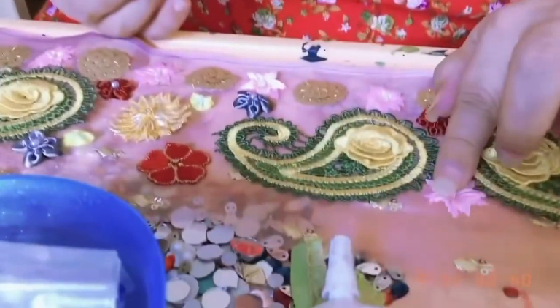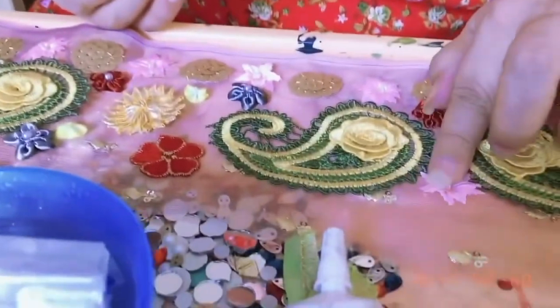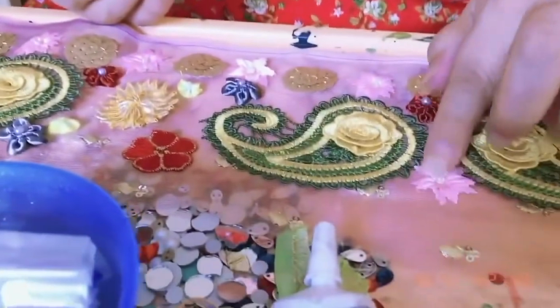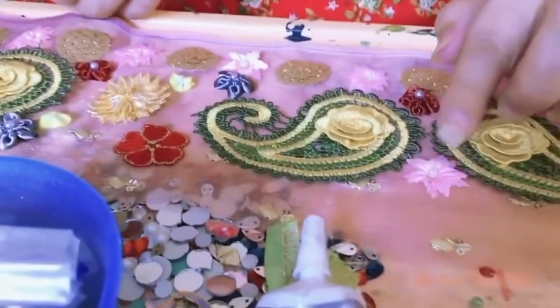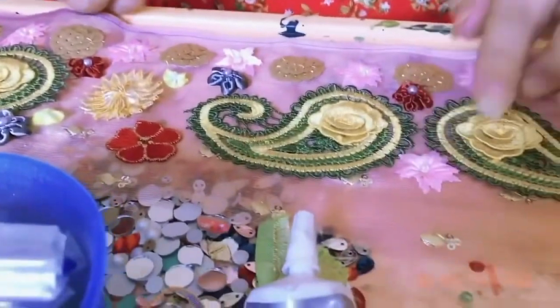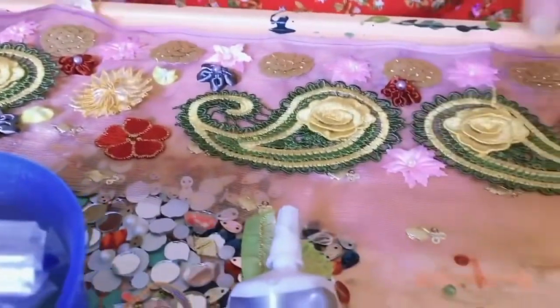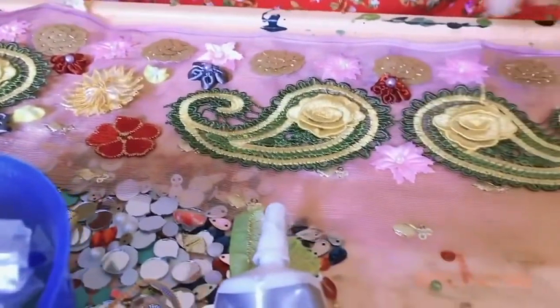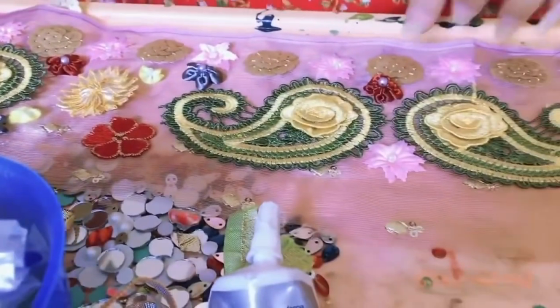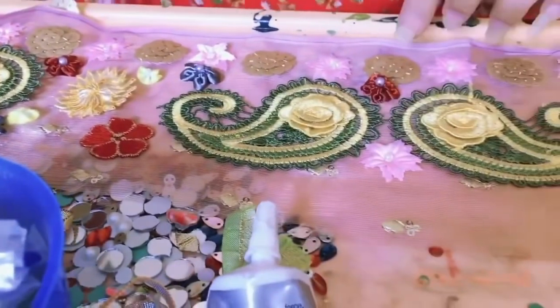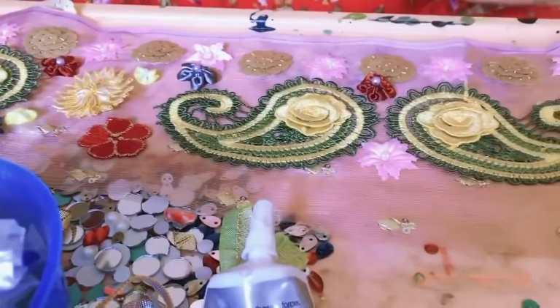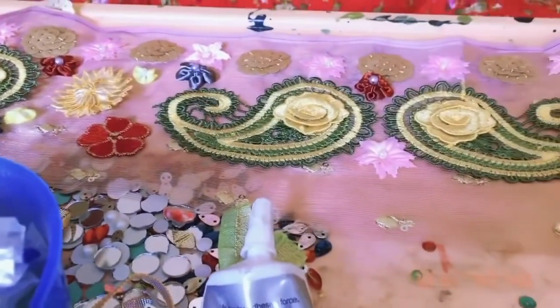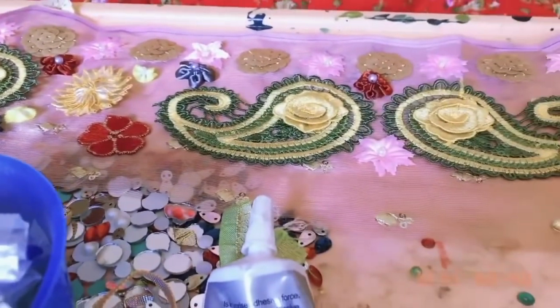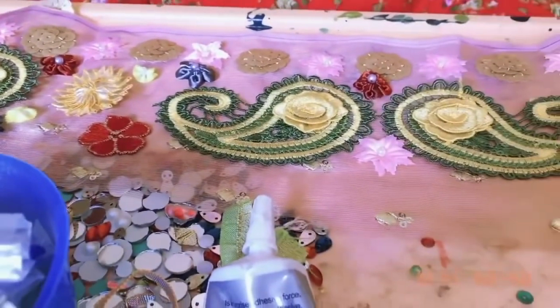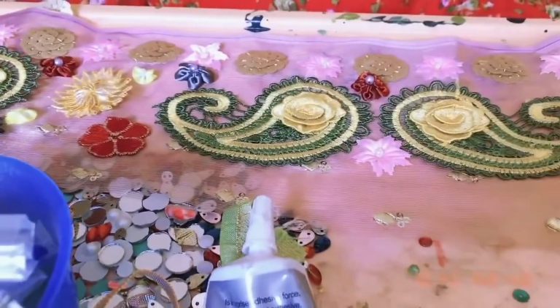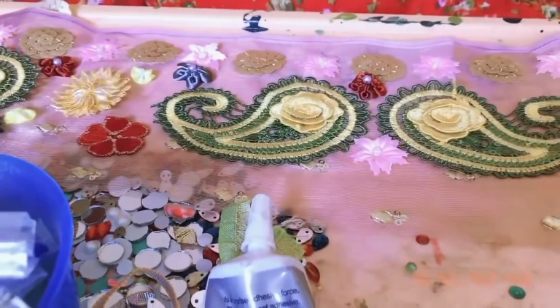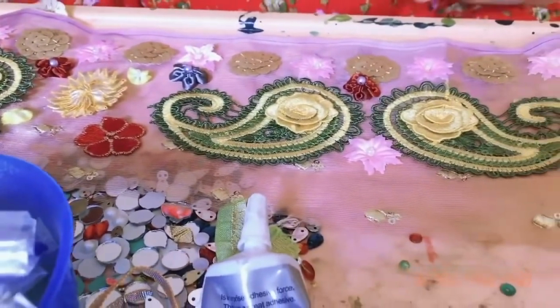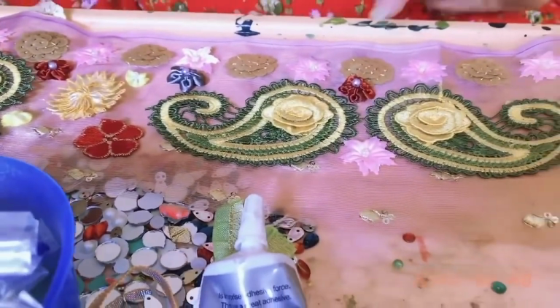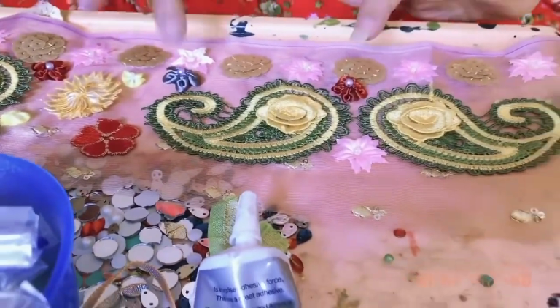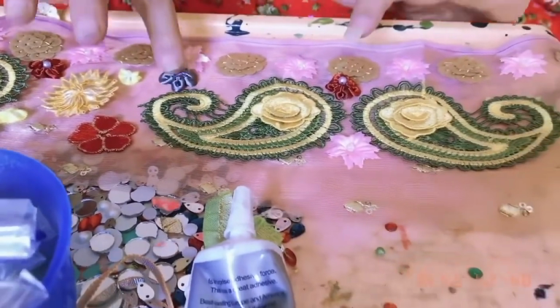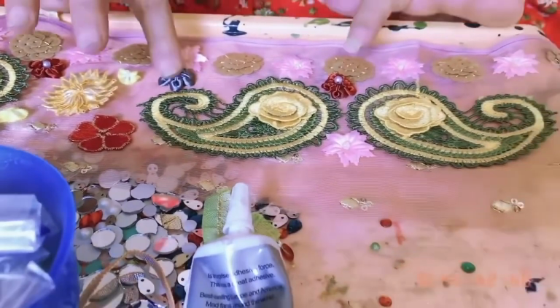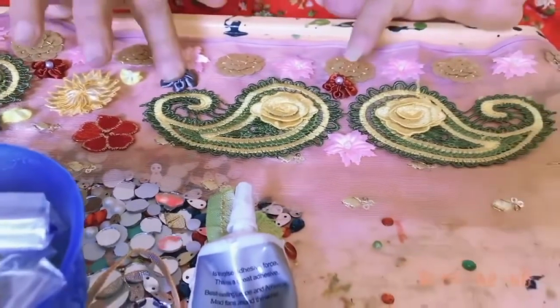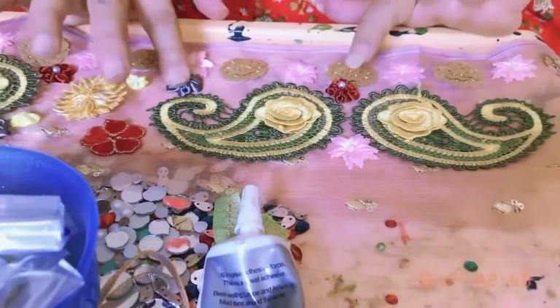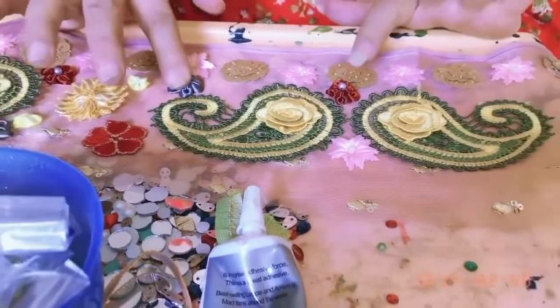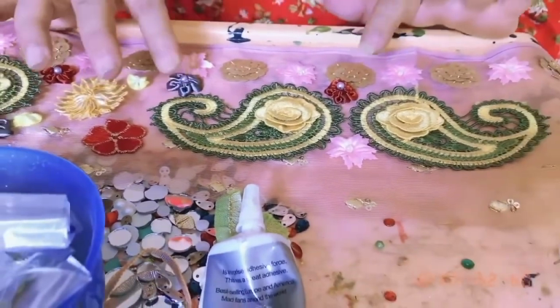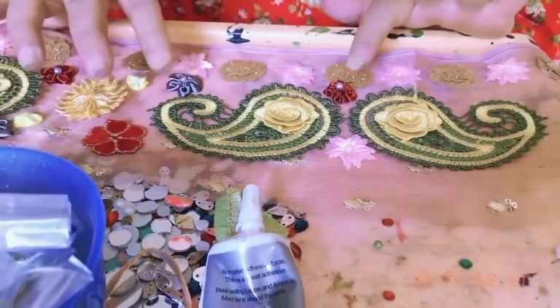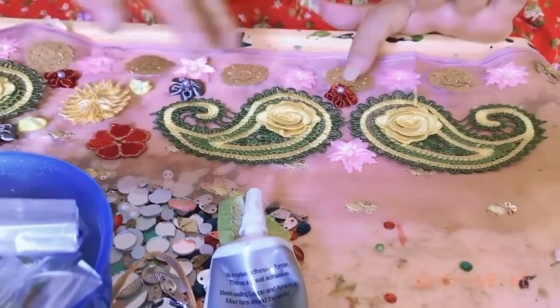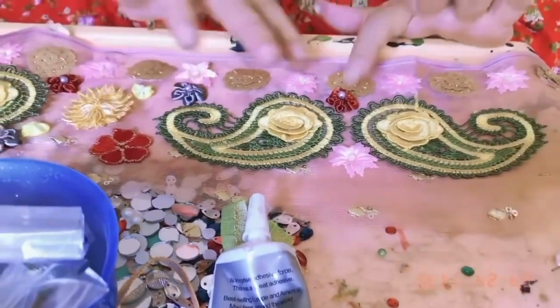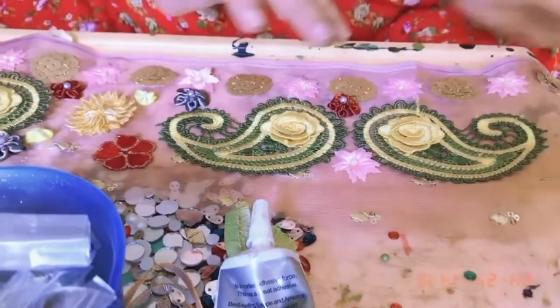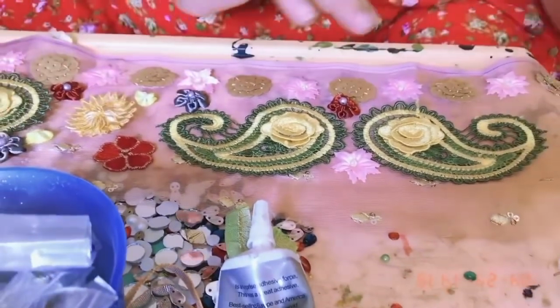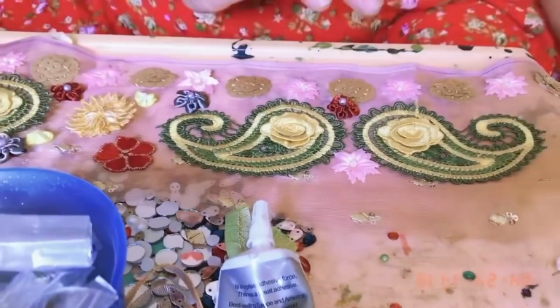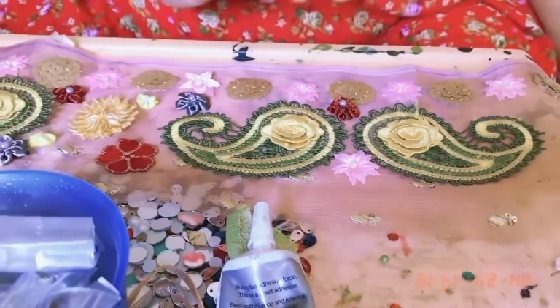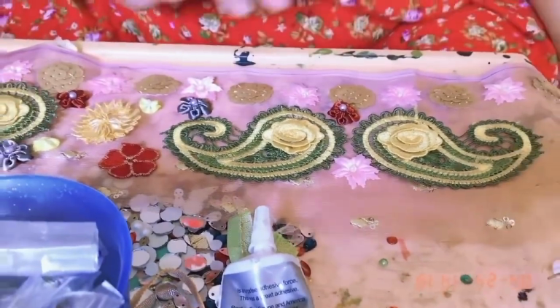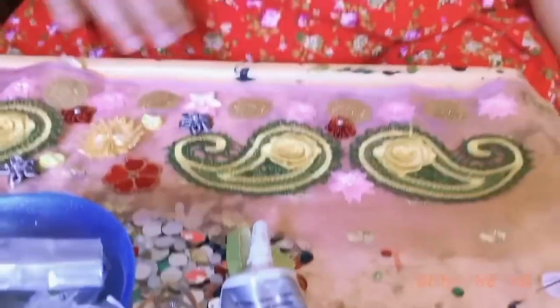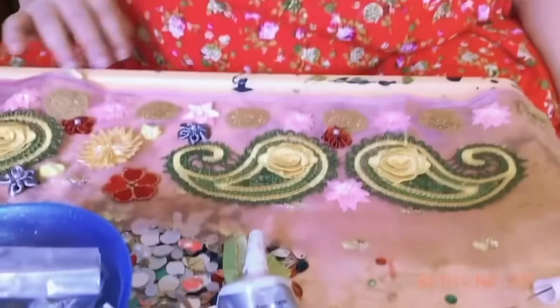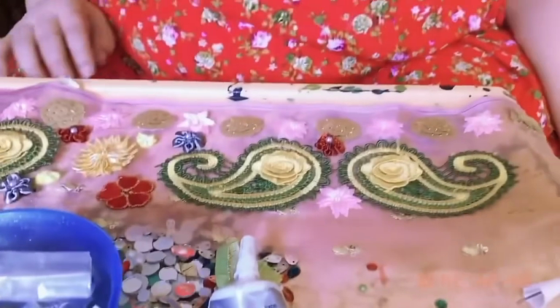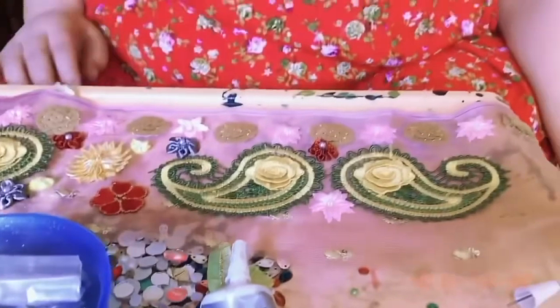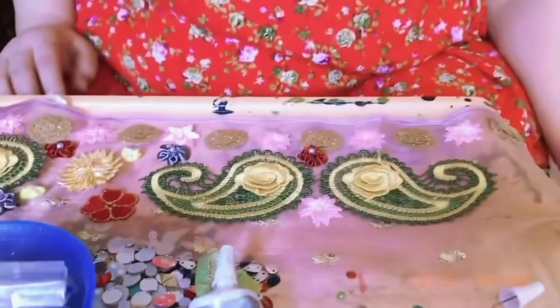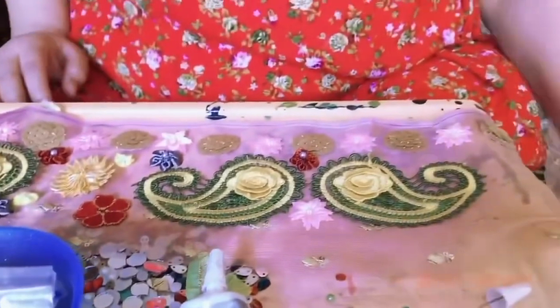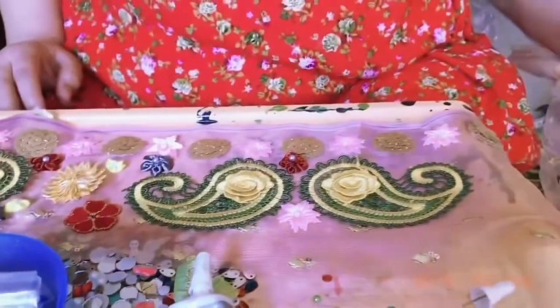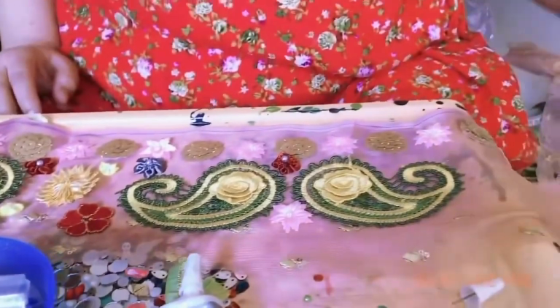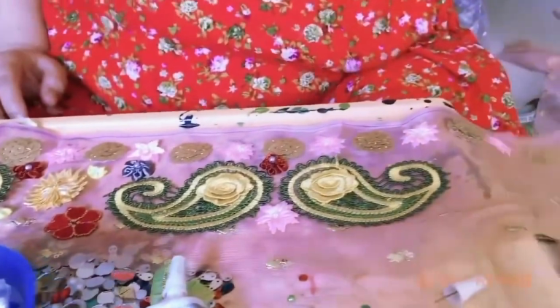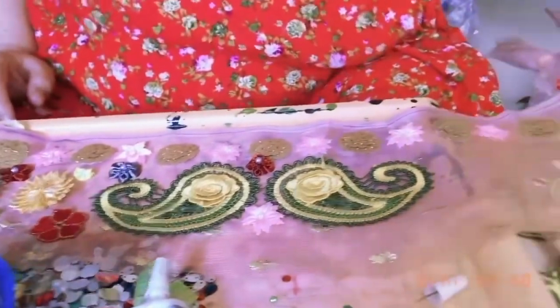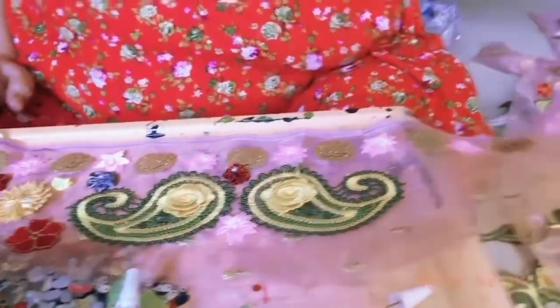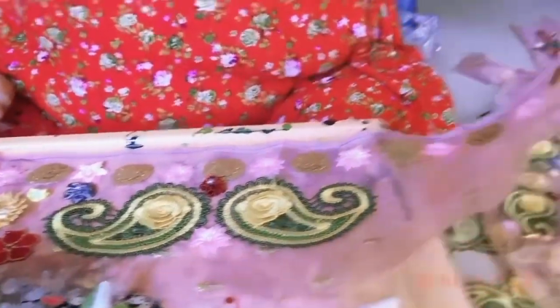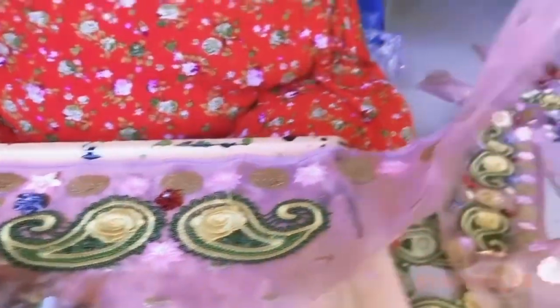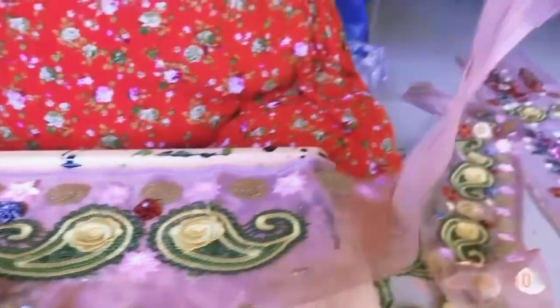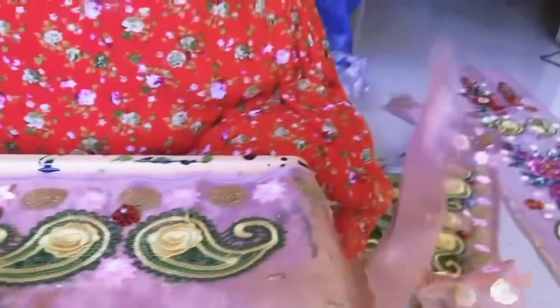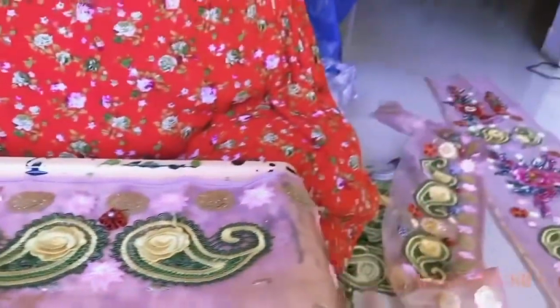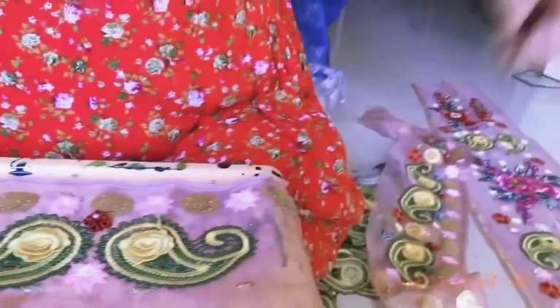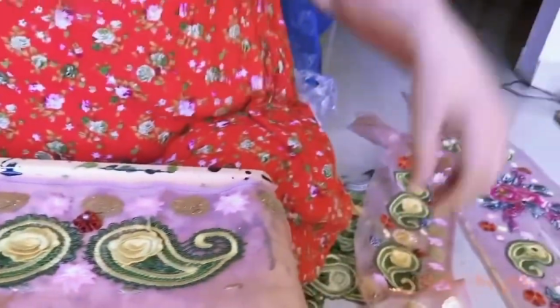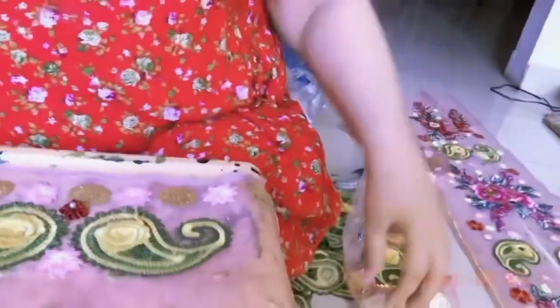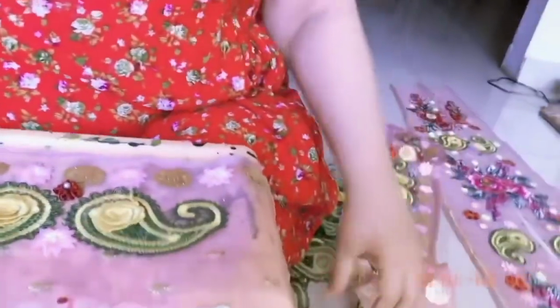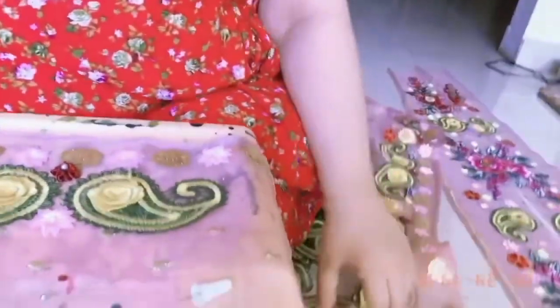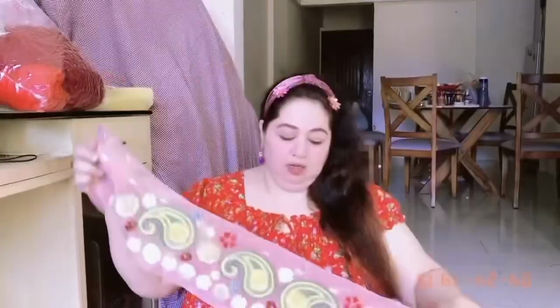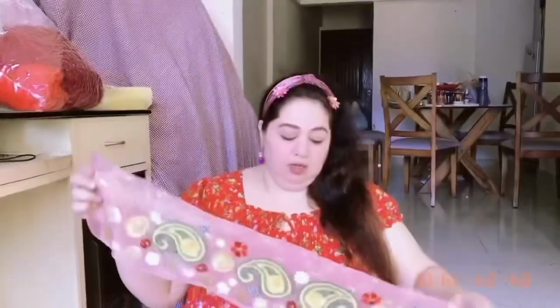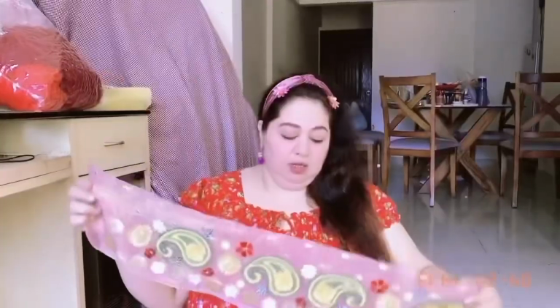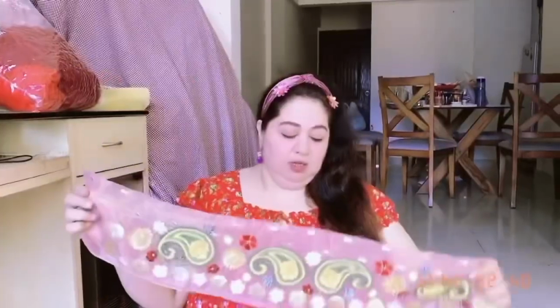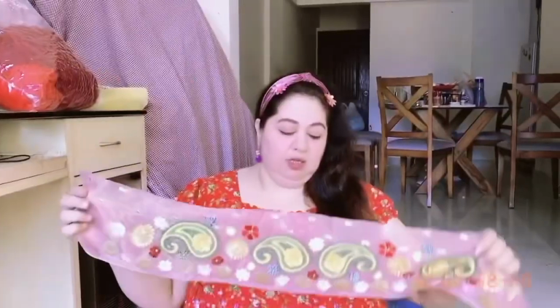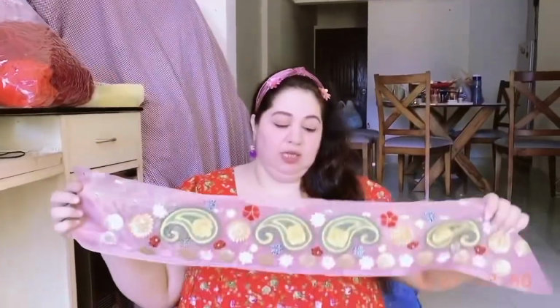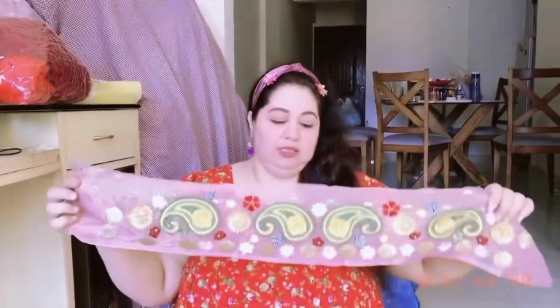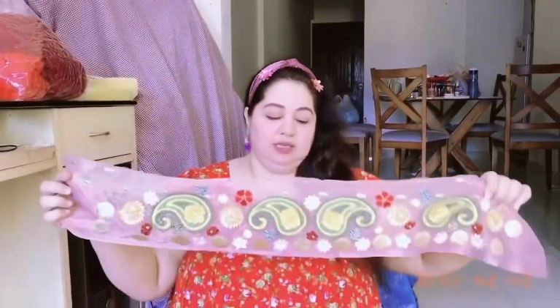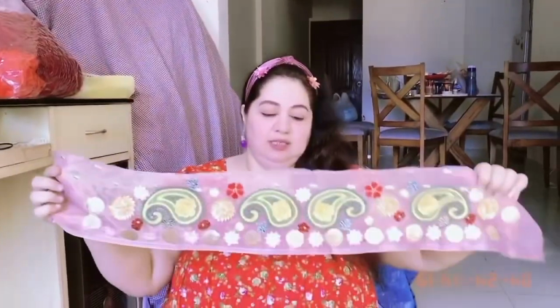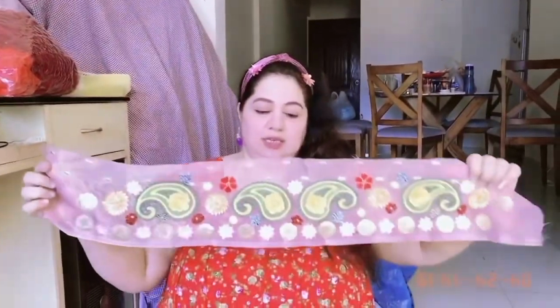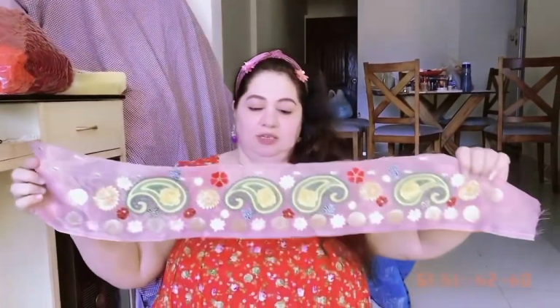I'll press it a little bit. Now this part is complete and it will go in the center.